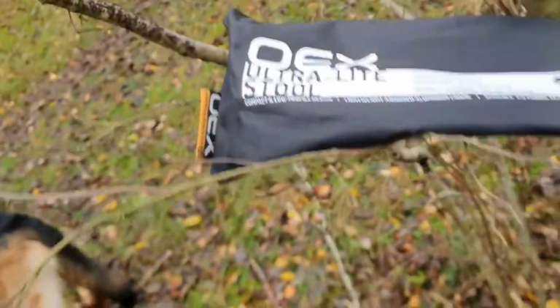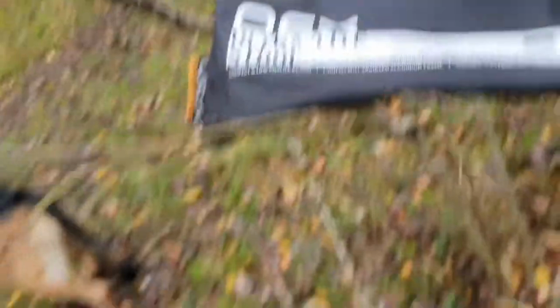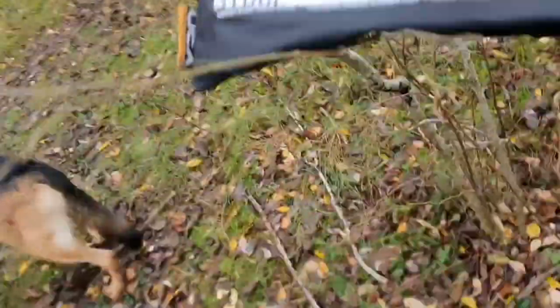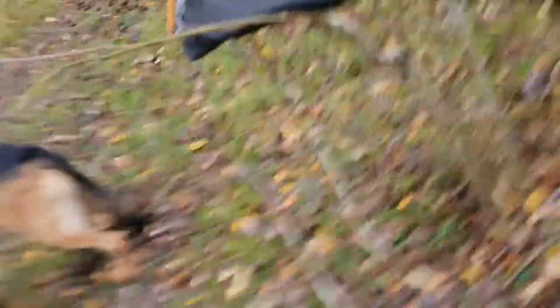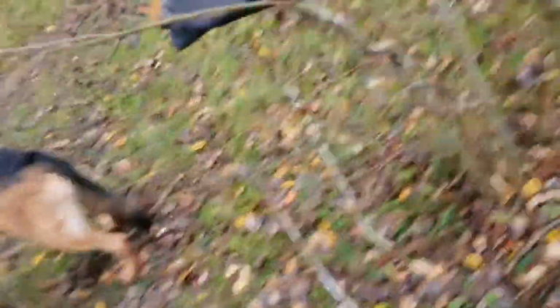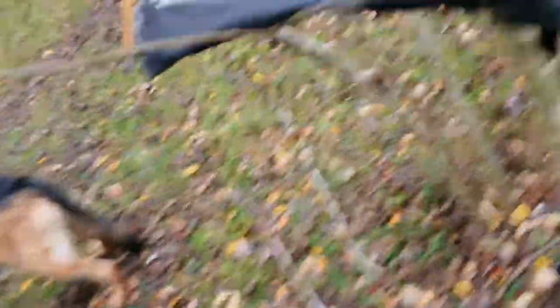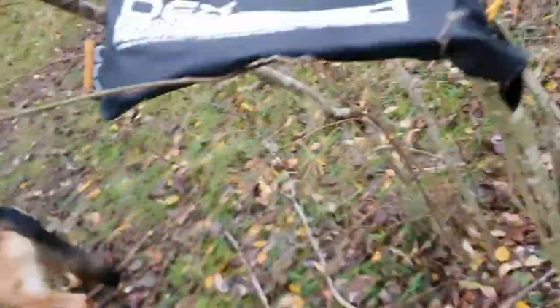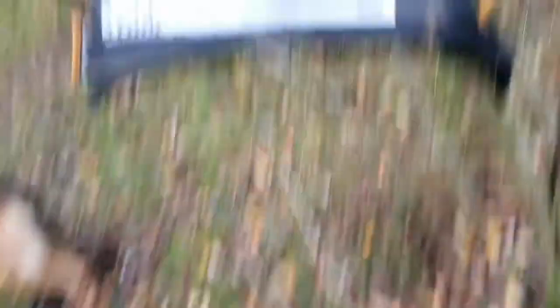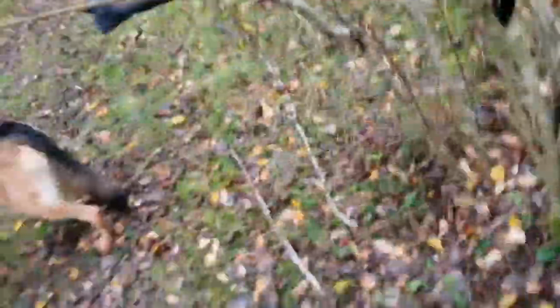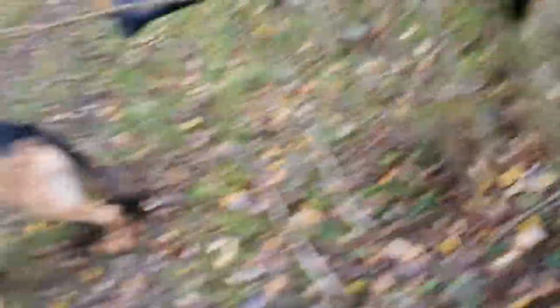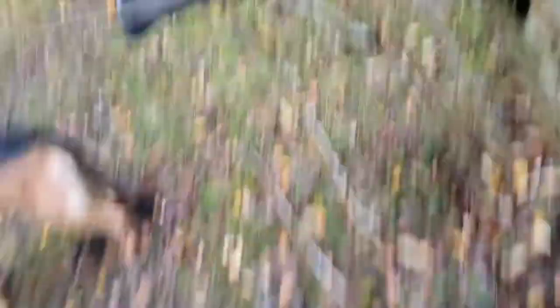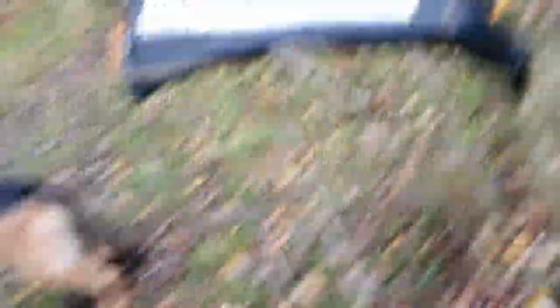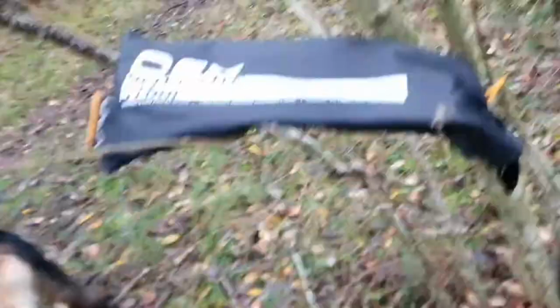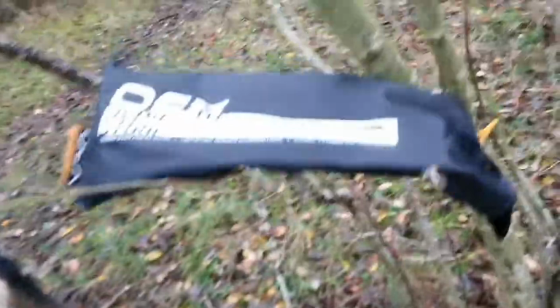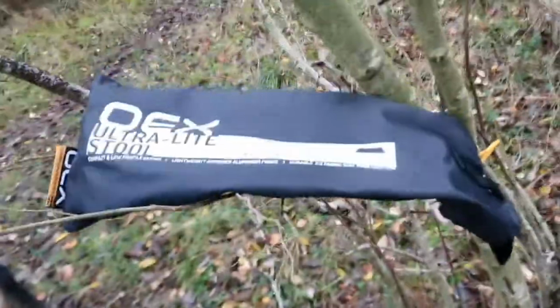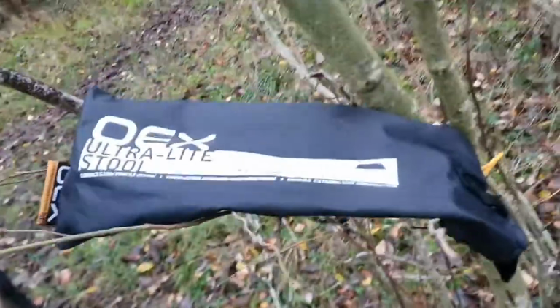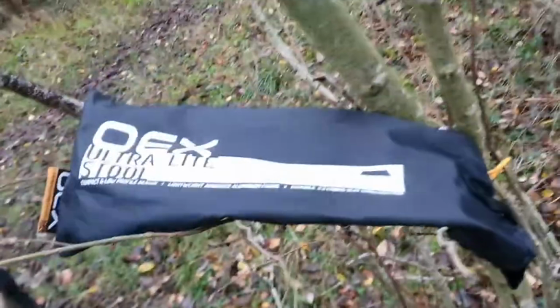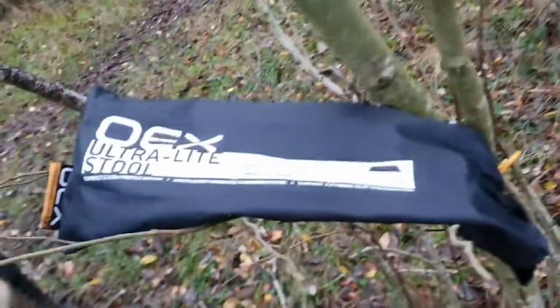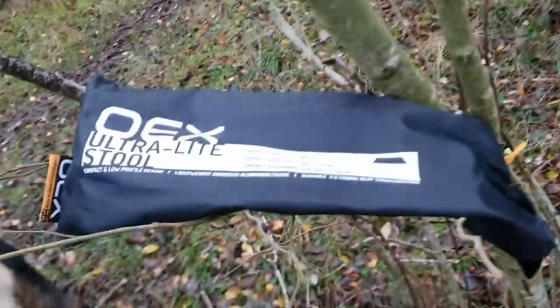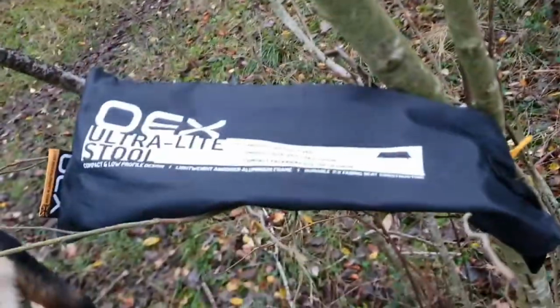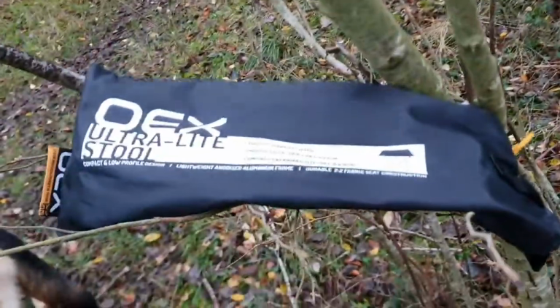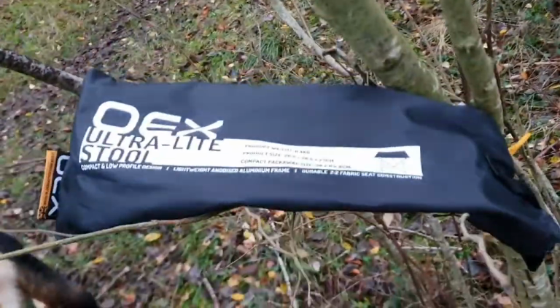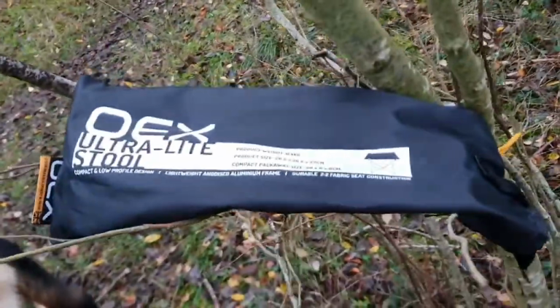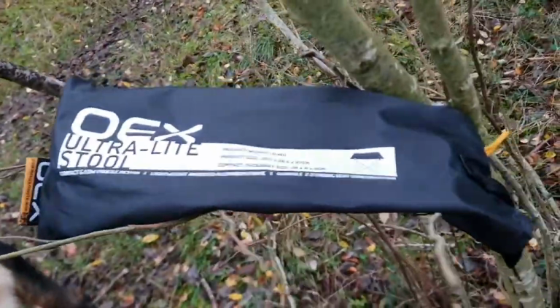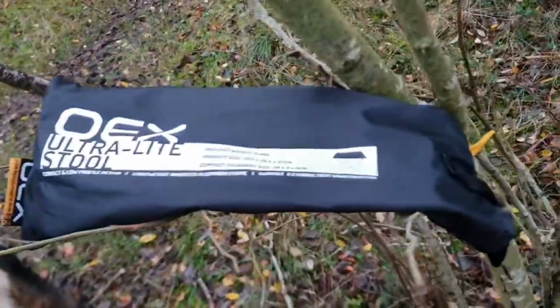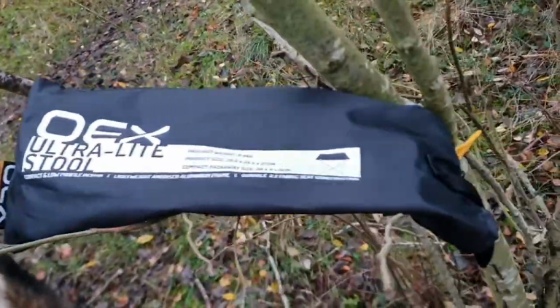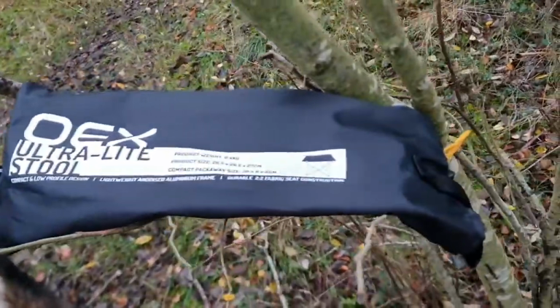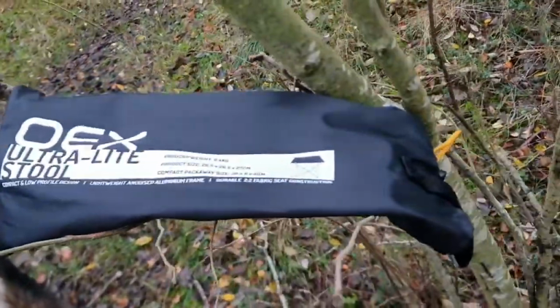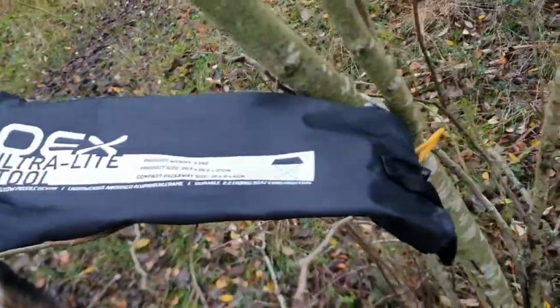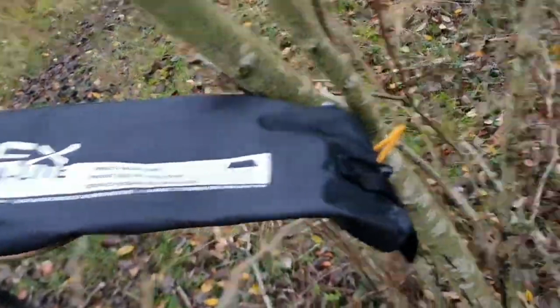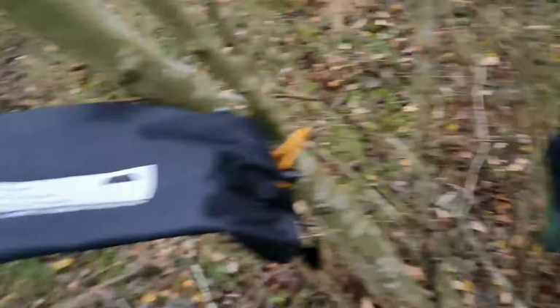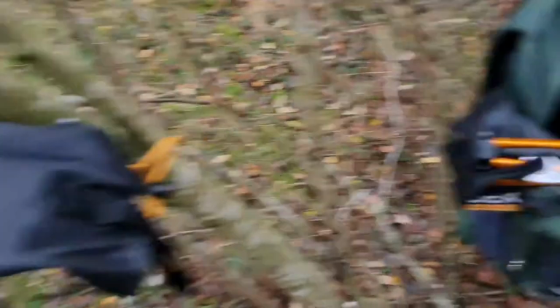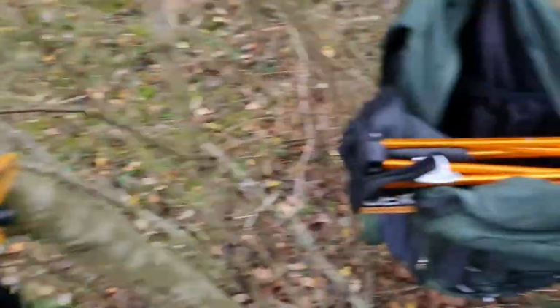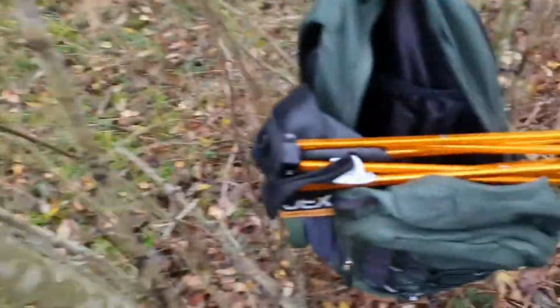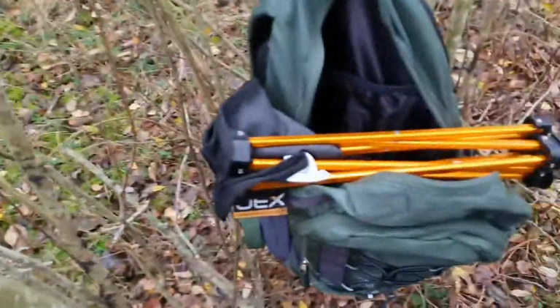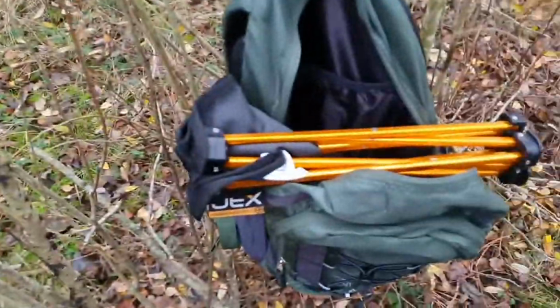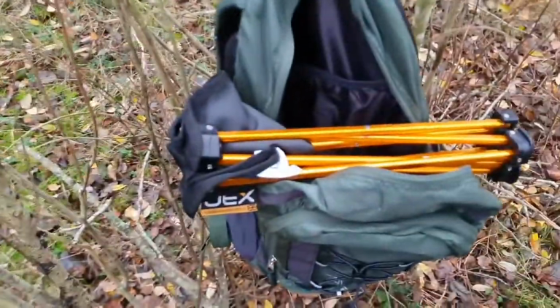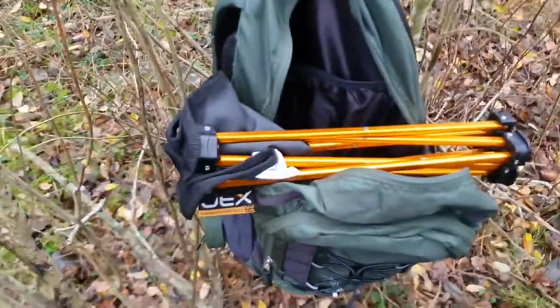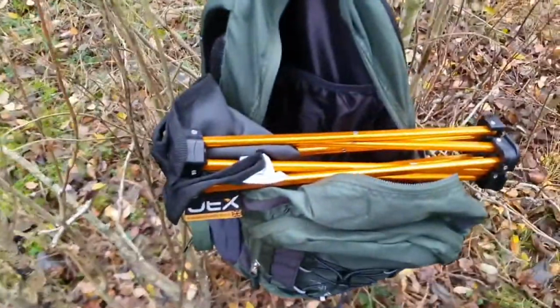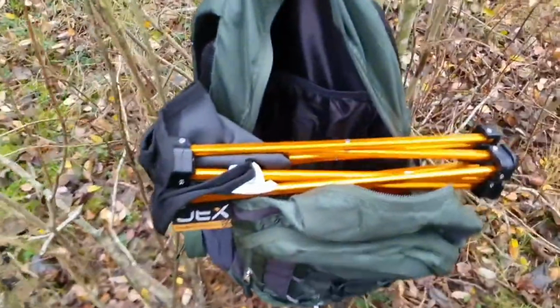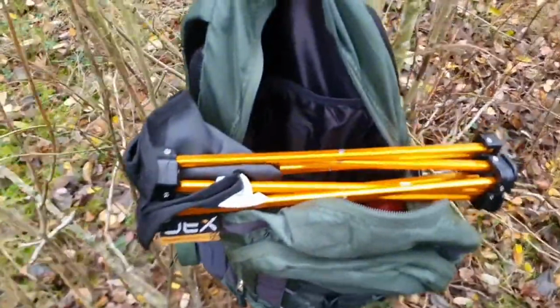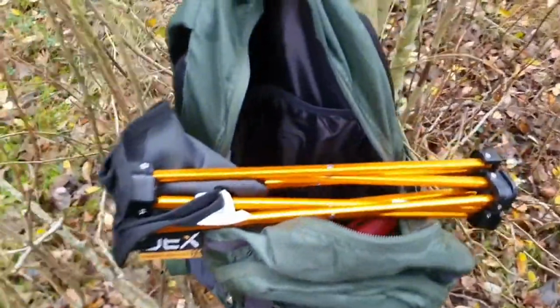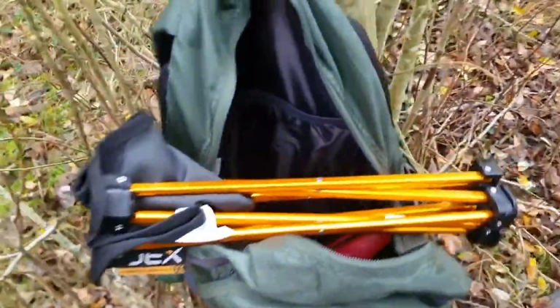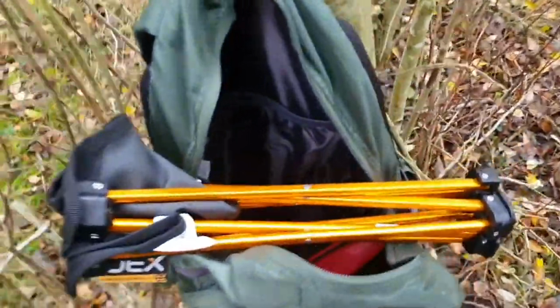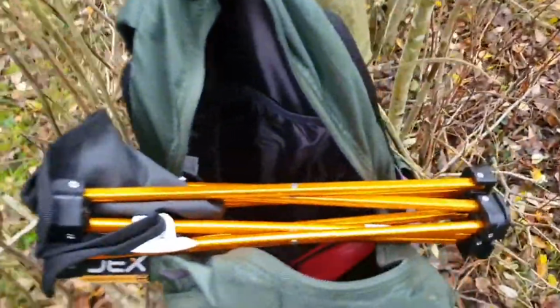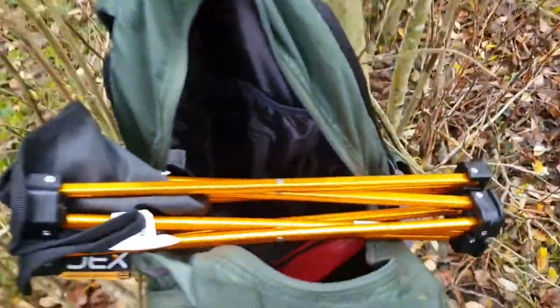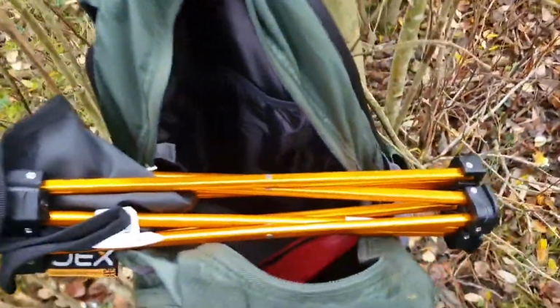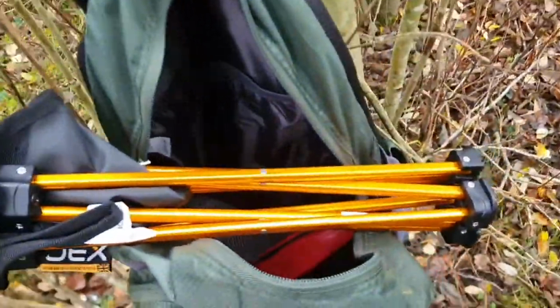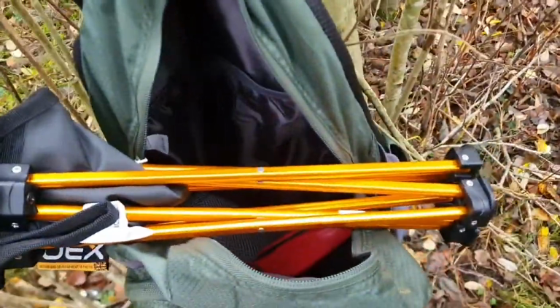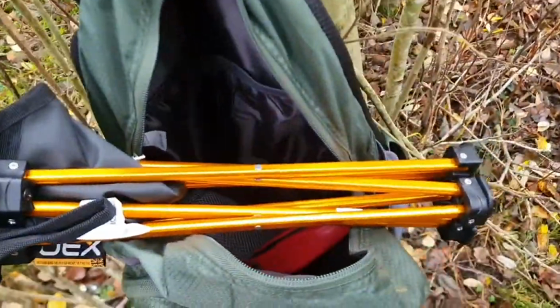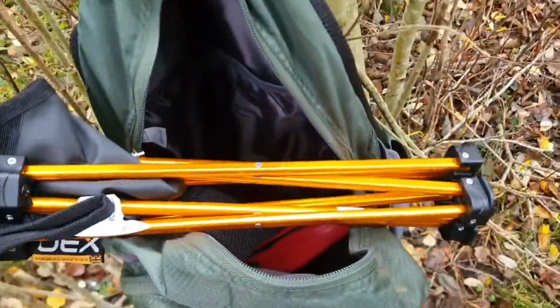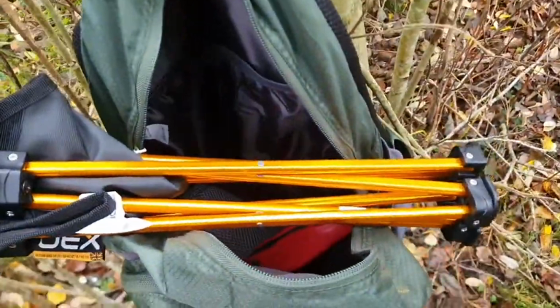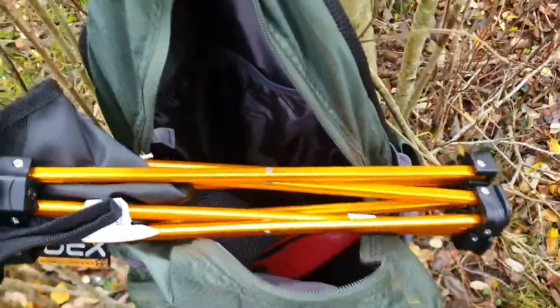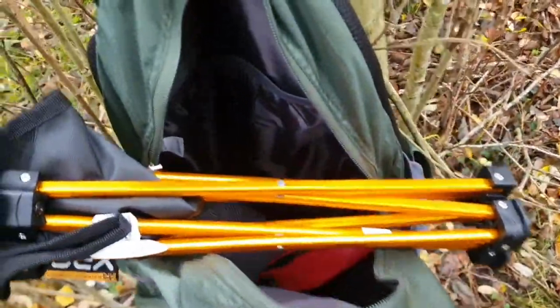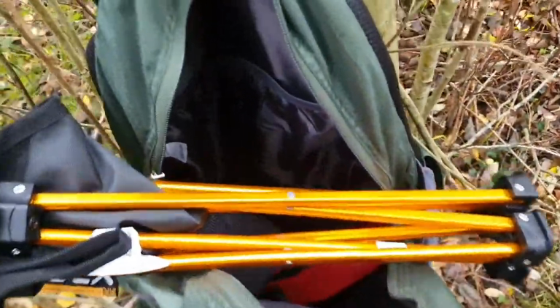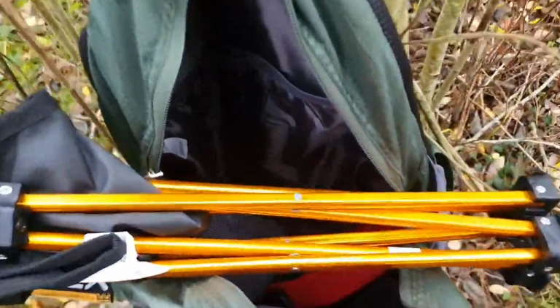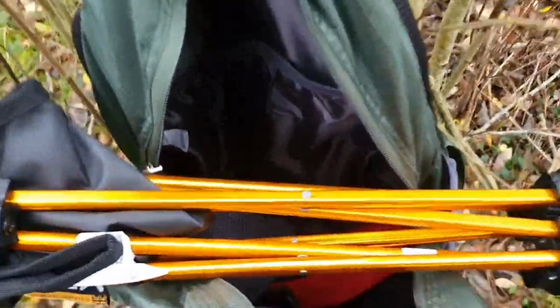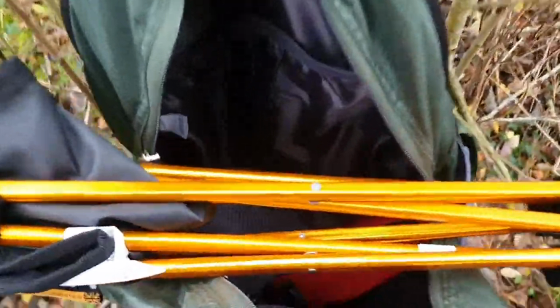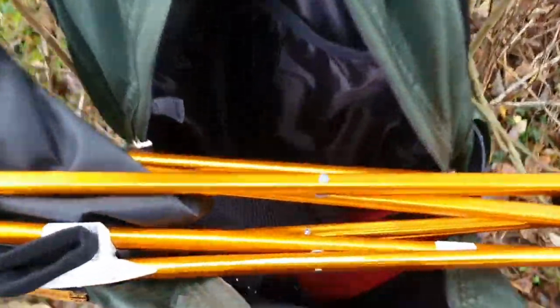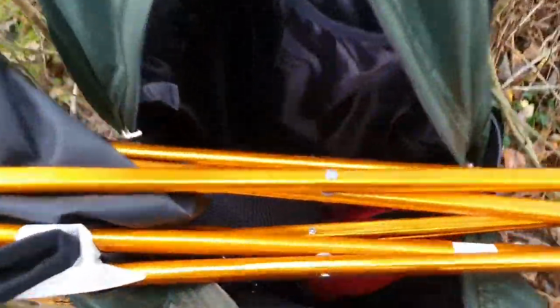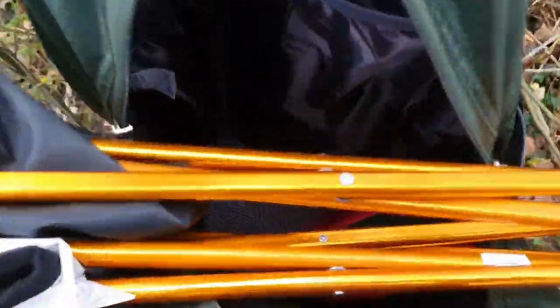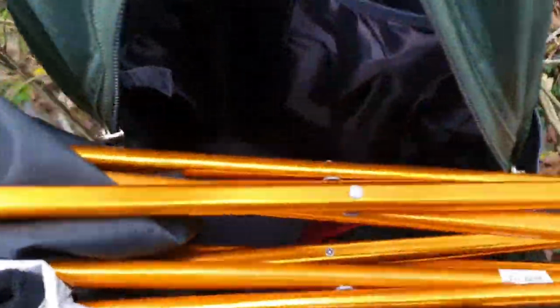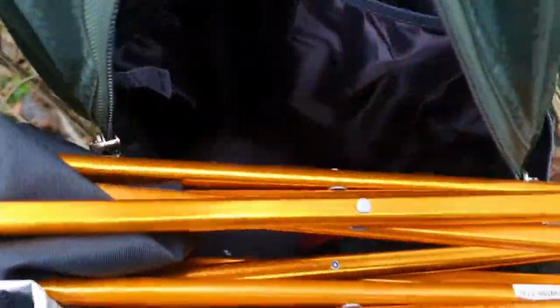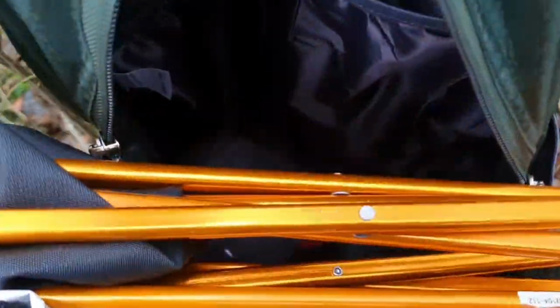It's about the length of my forearm. Fits in the bag — look, when it goes in the bag, it goes right in there.